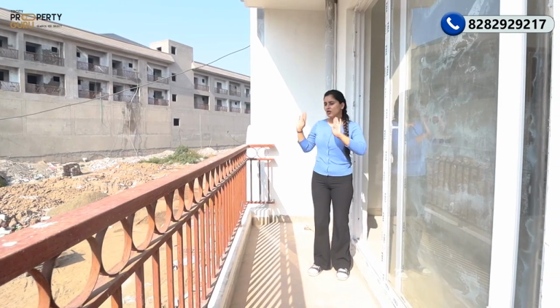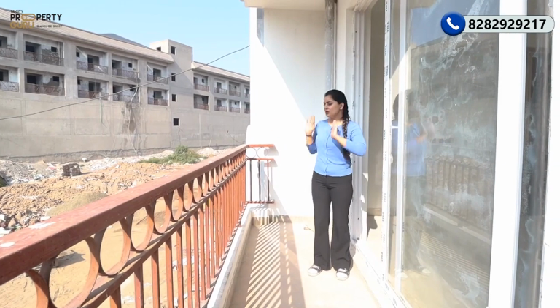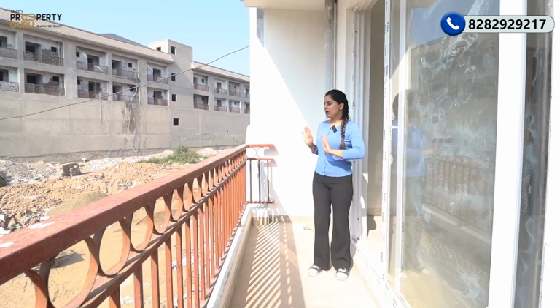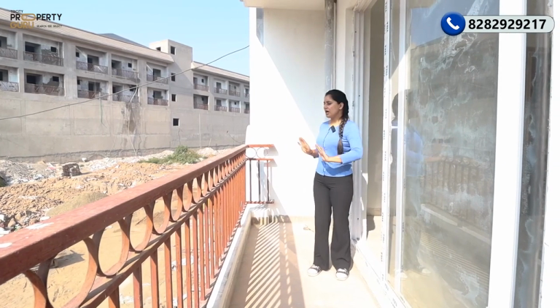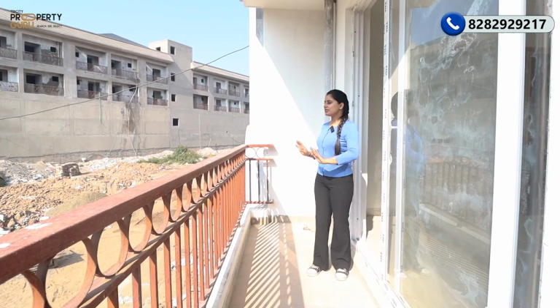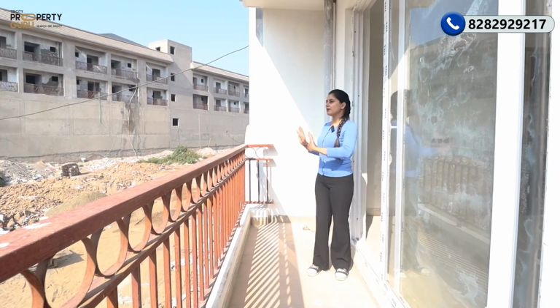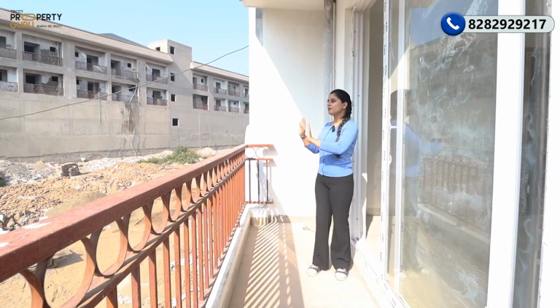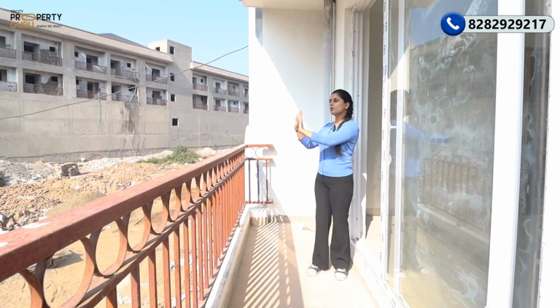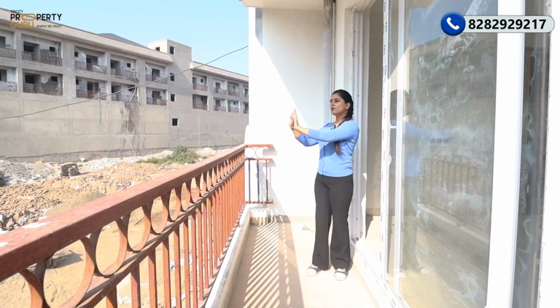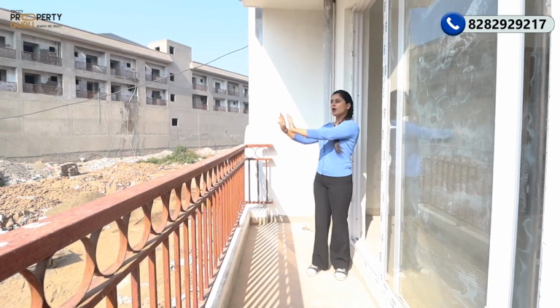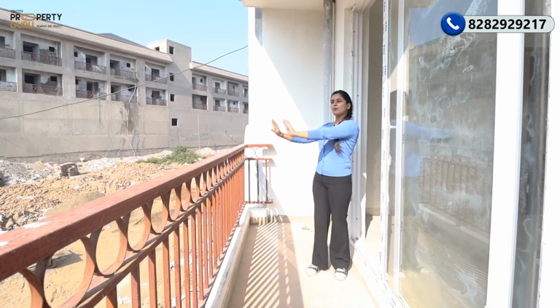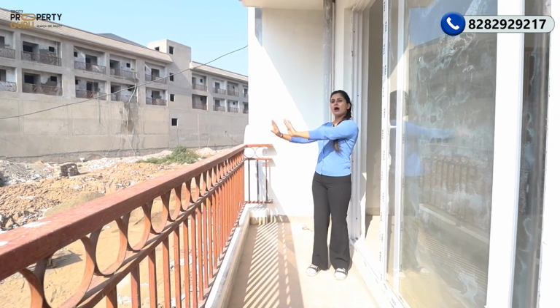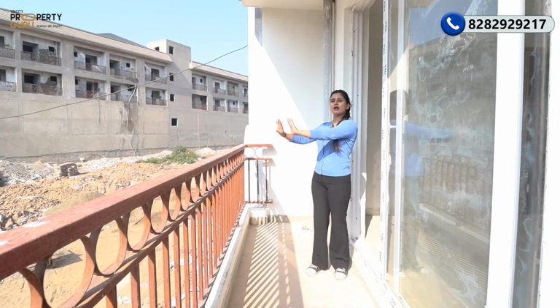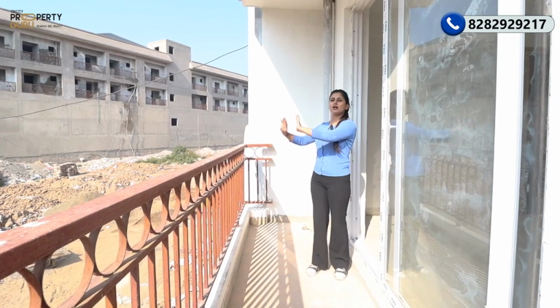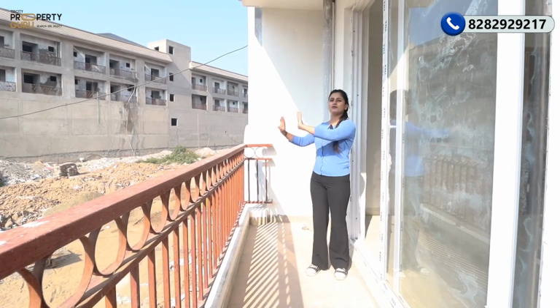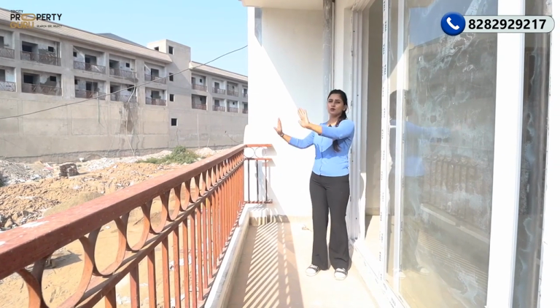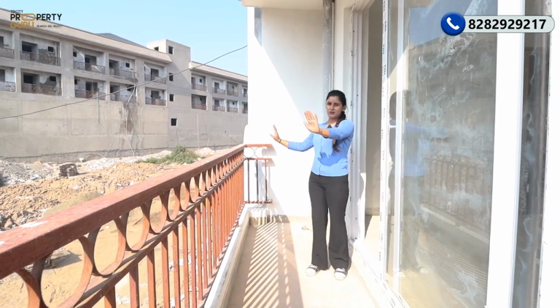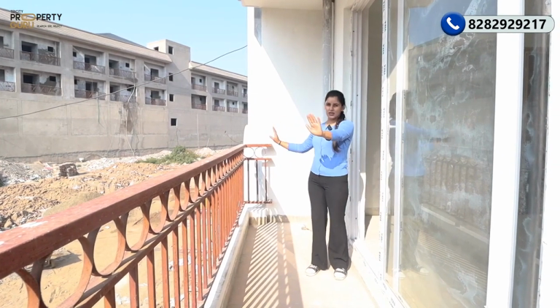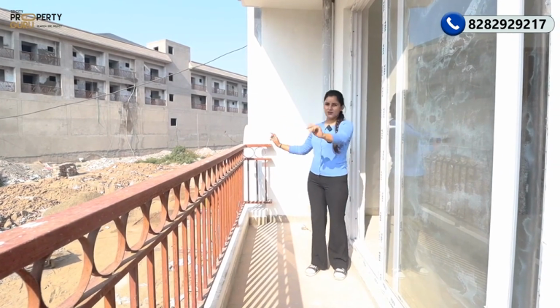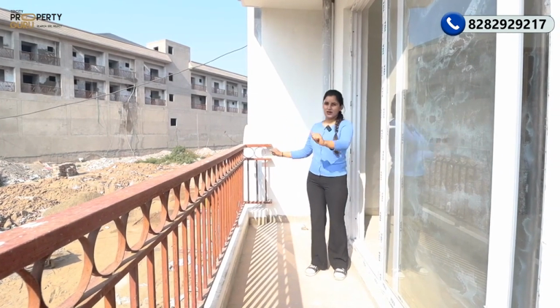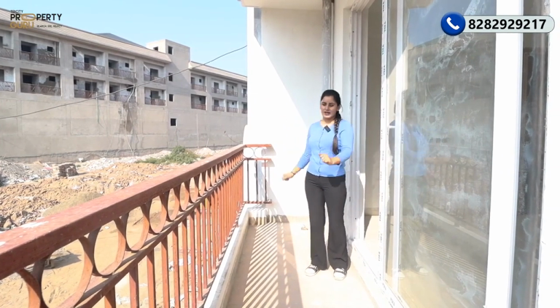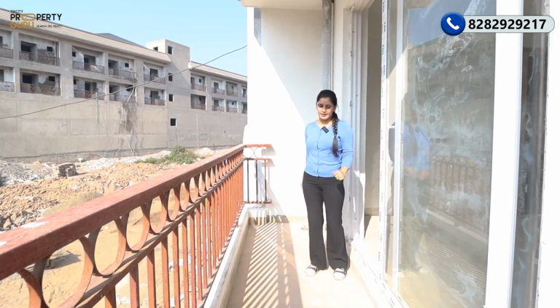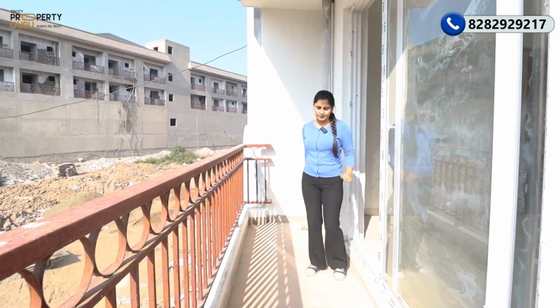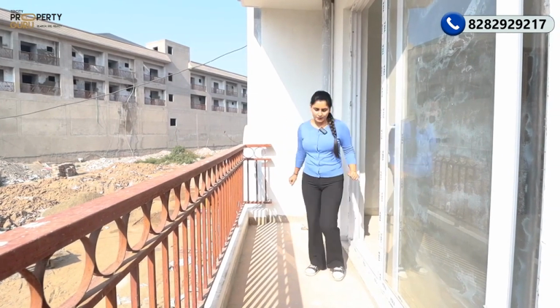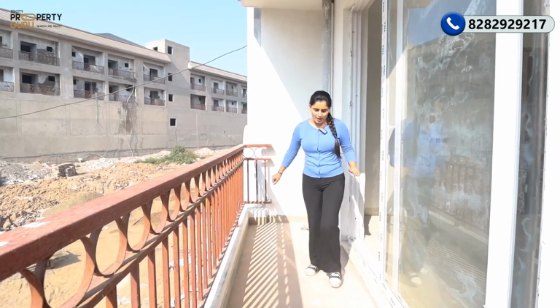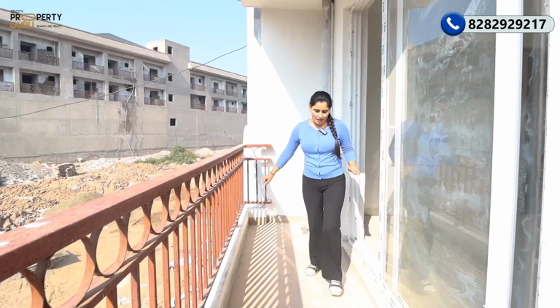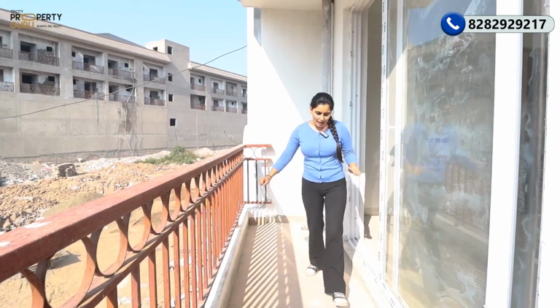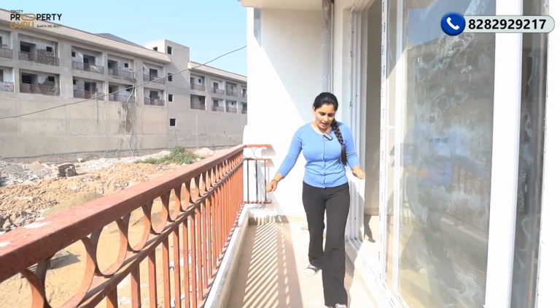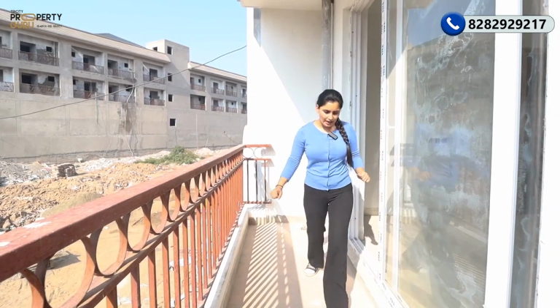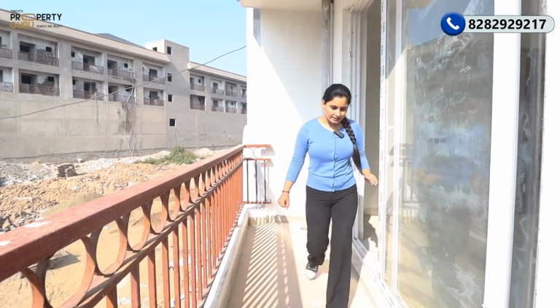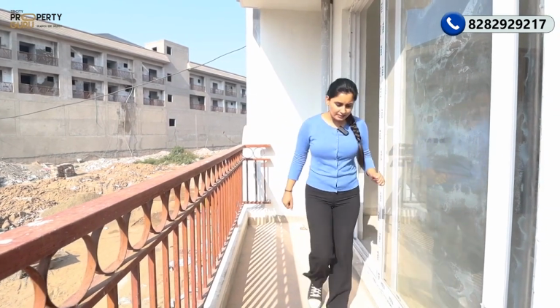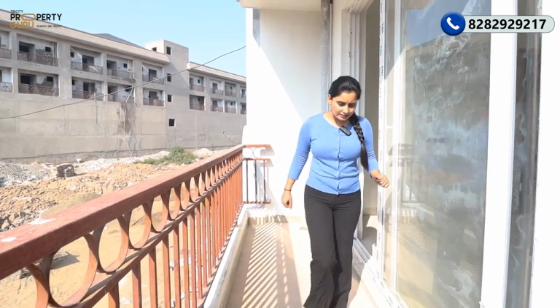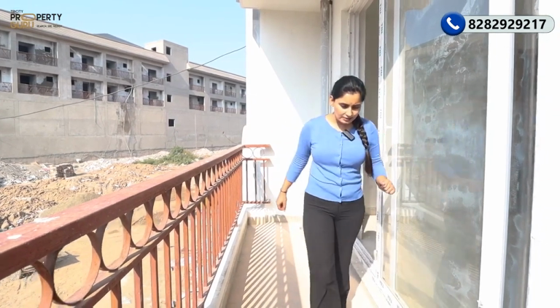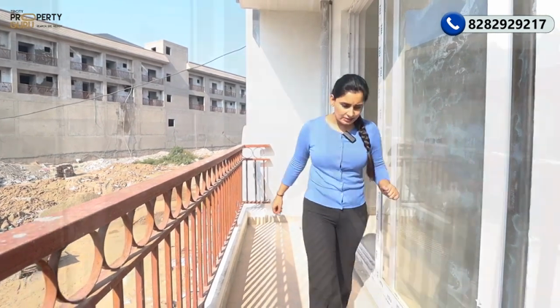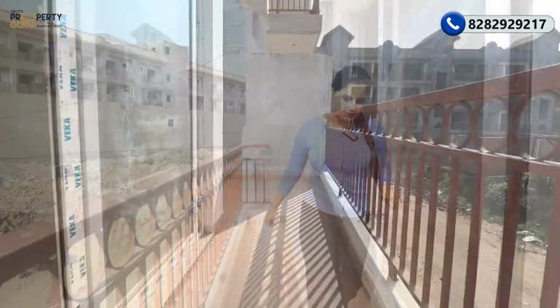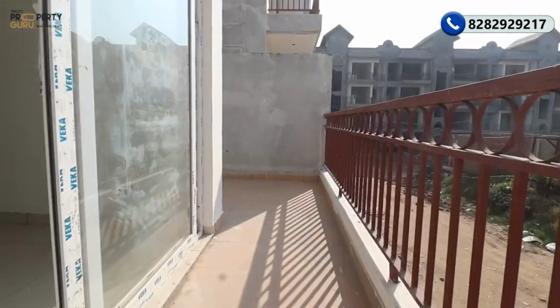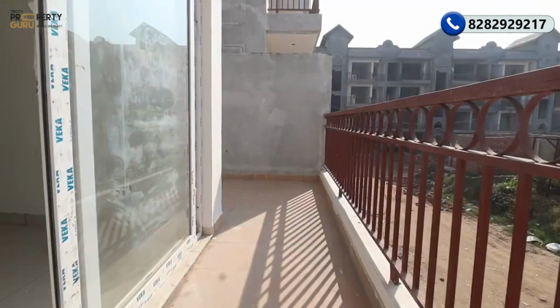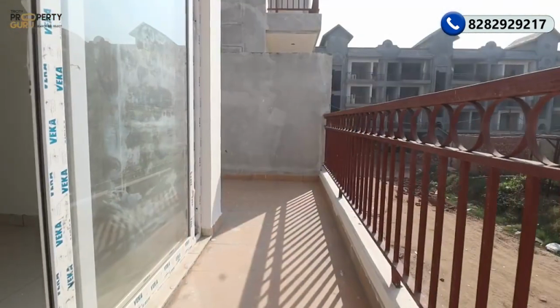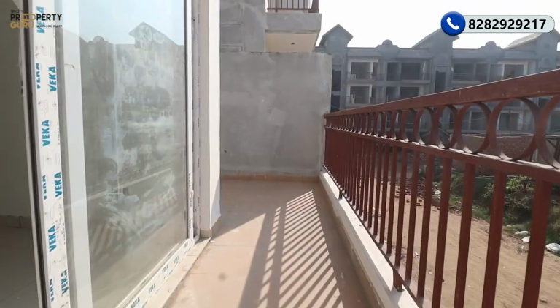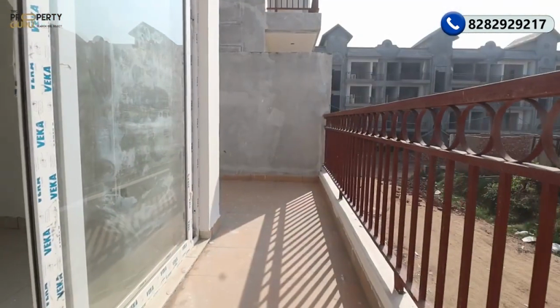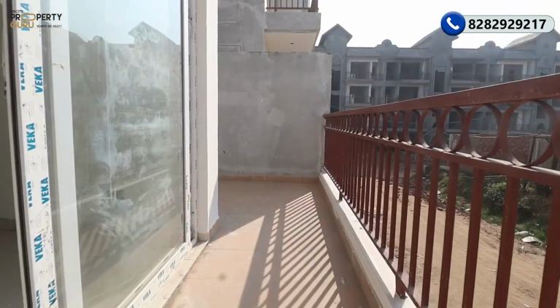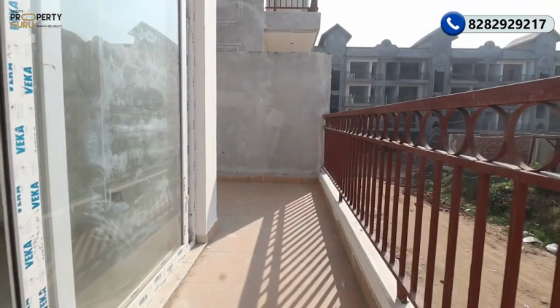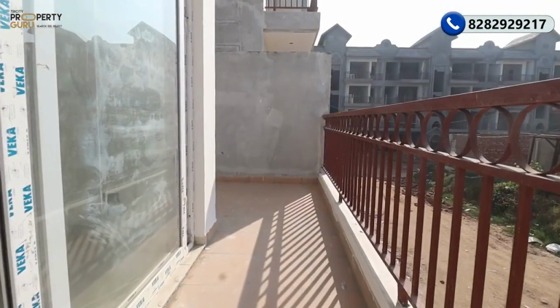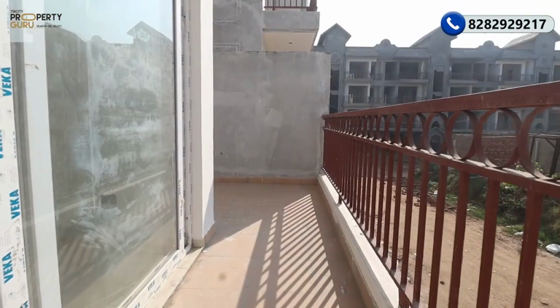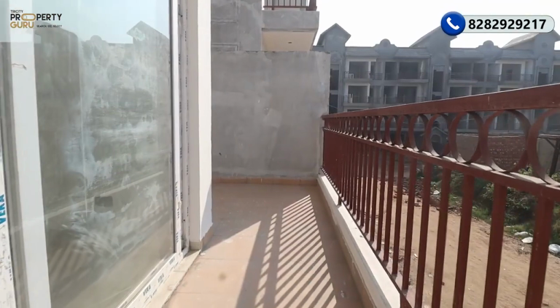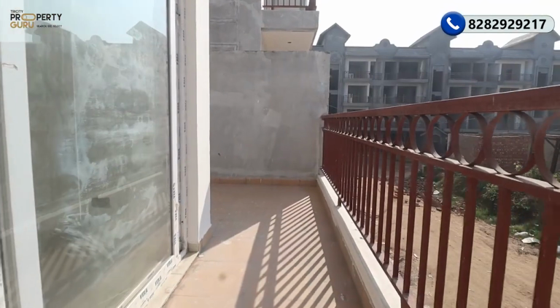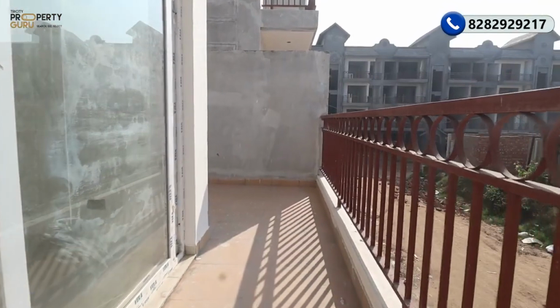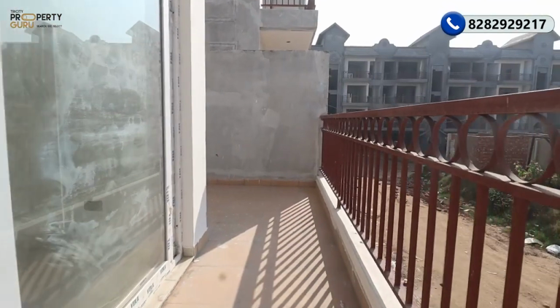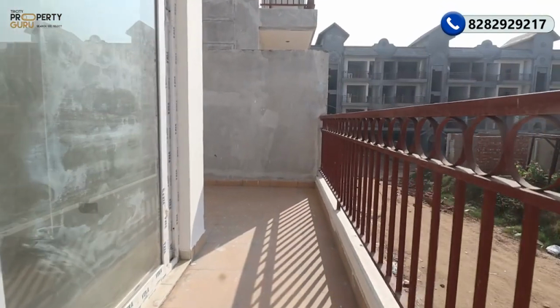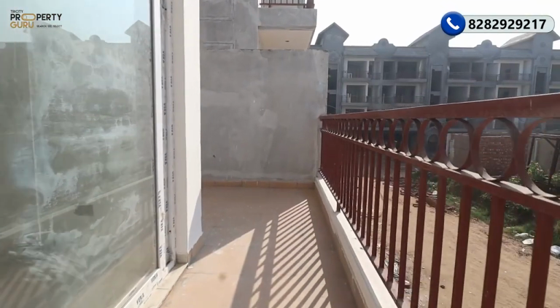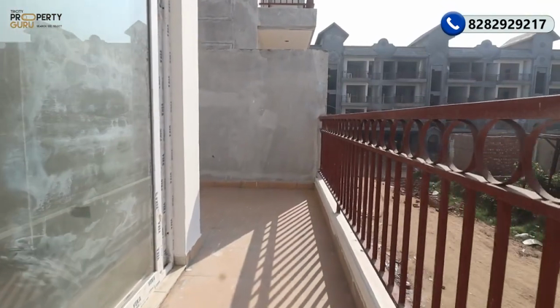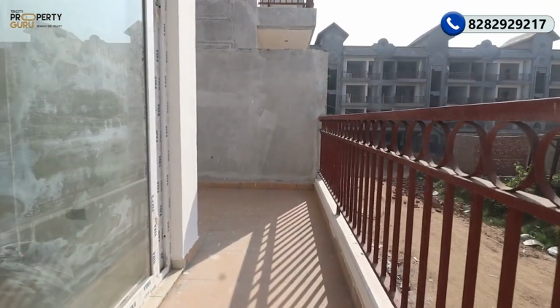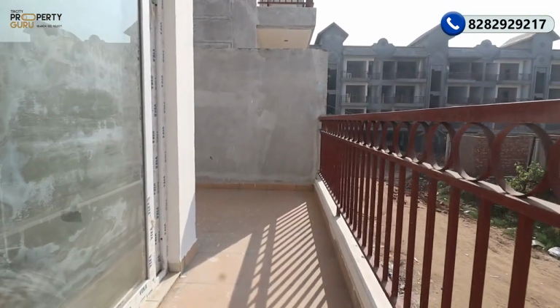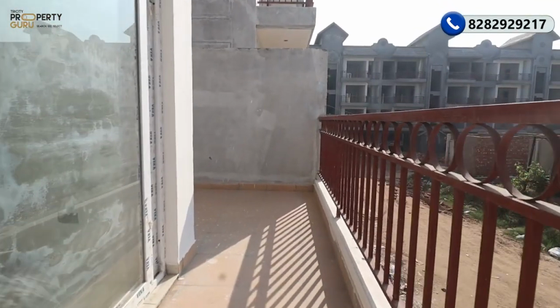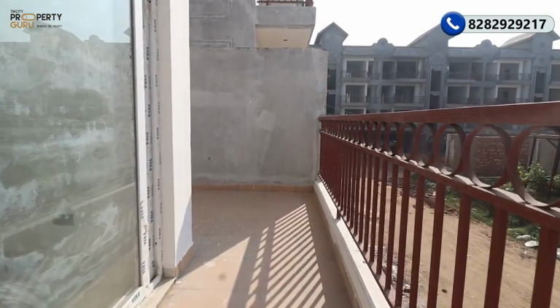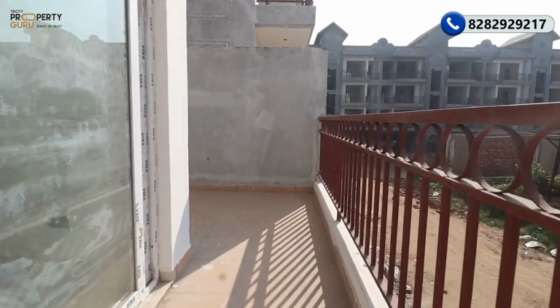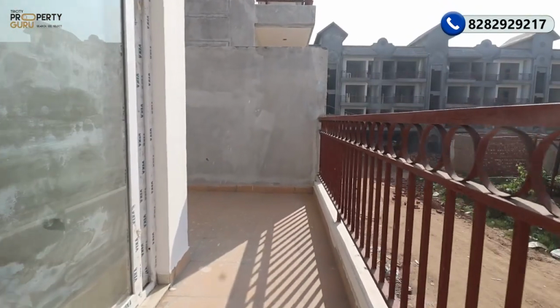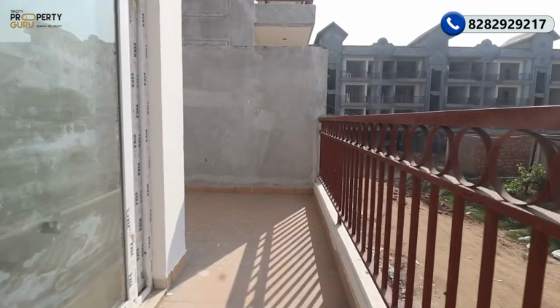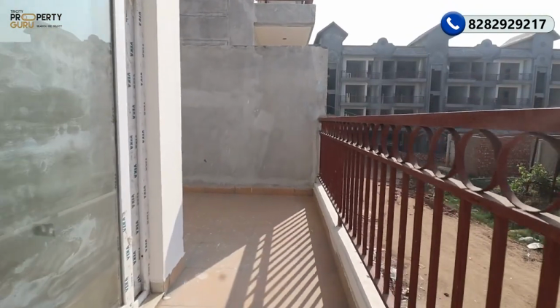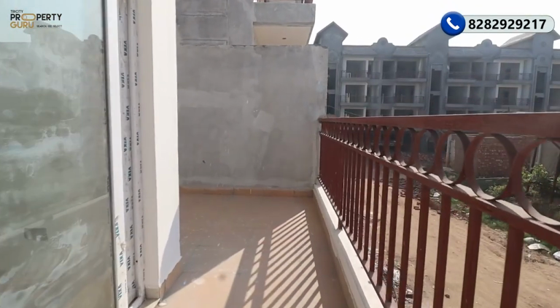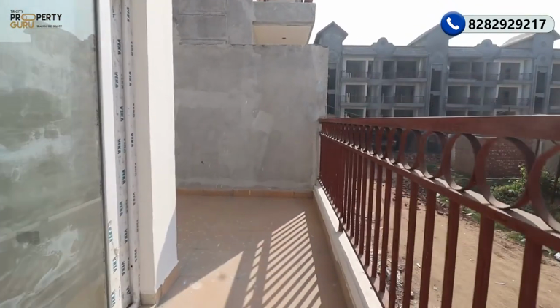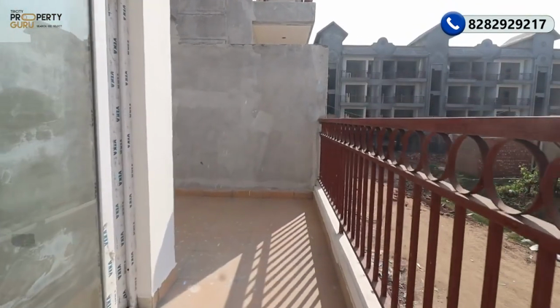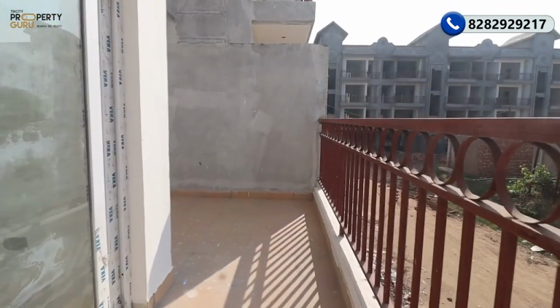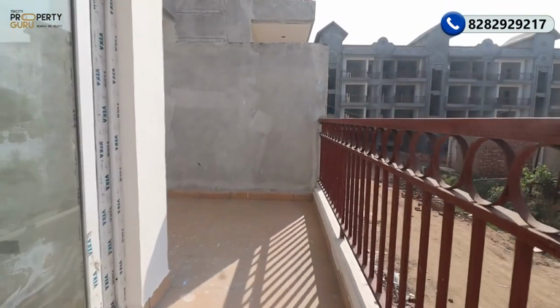You will have a full view of the park from this balcony. This is currently the first floor, from which the apartment is being shown.